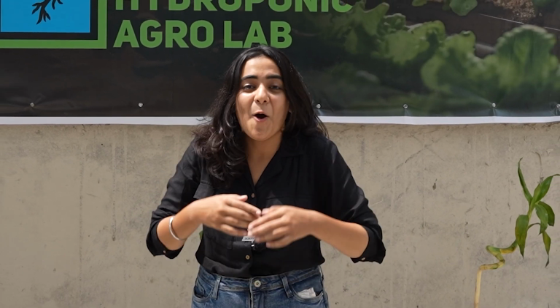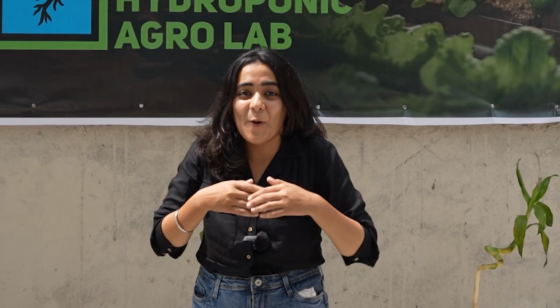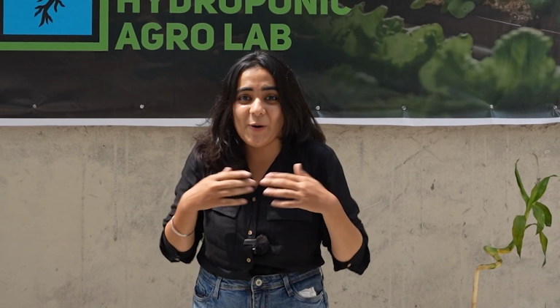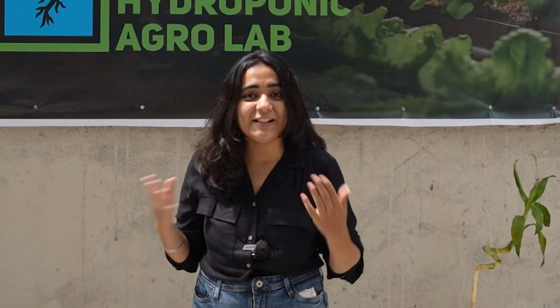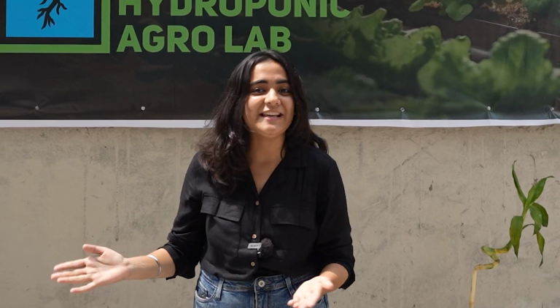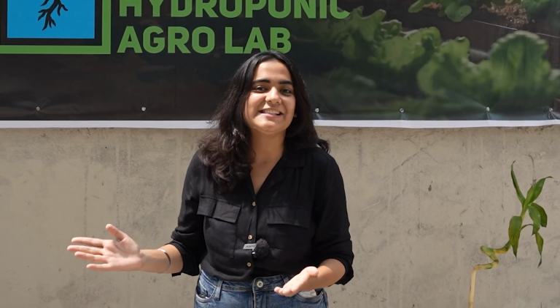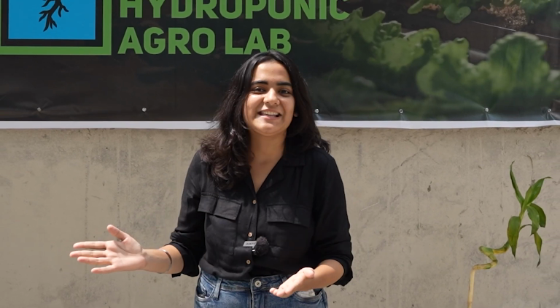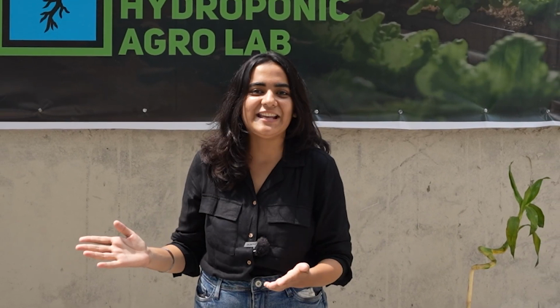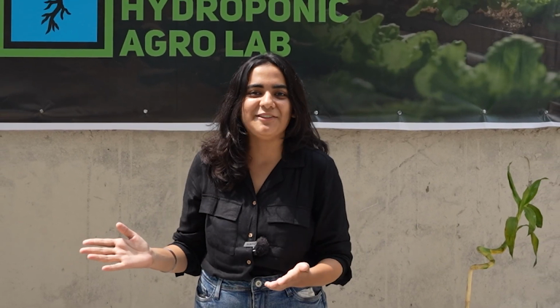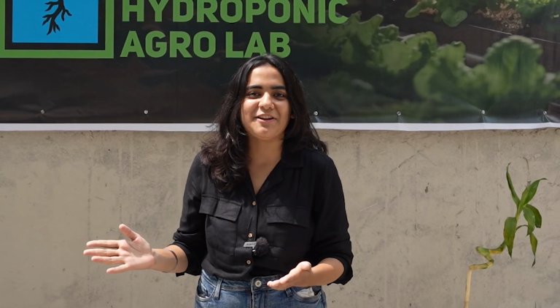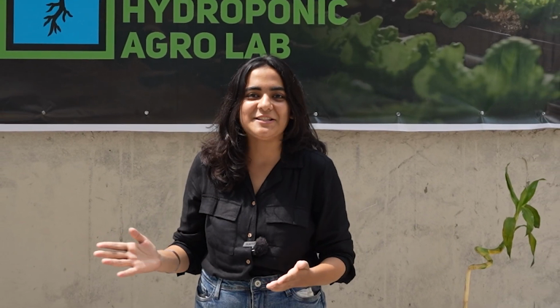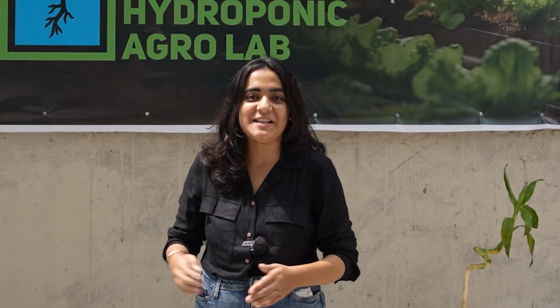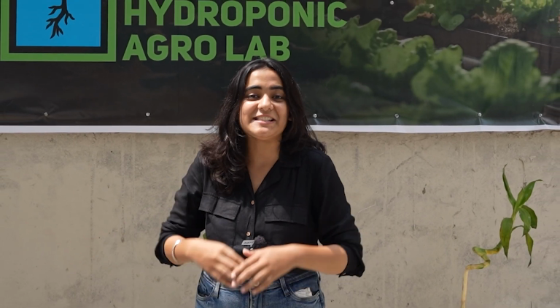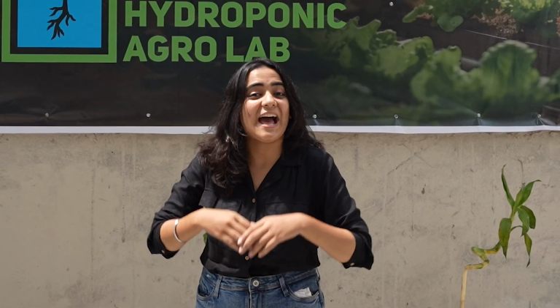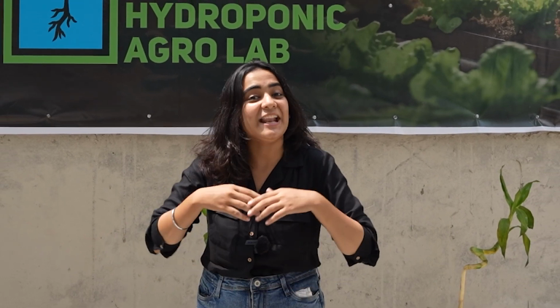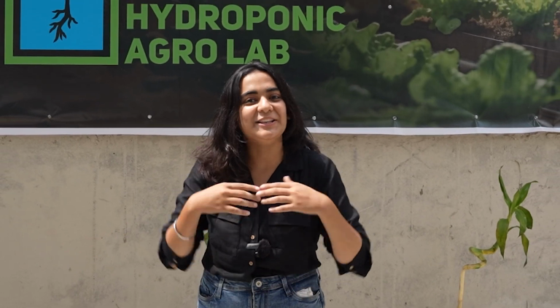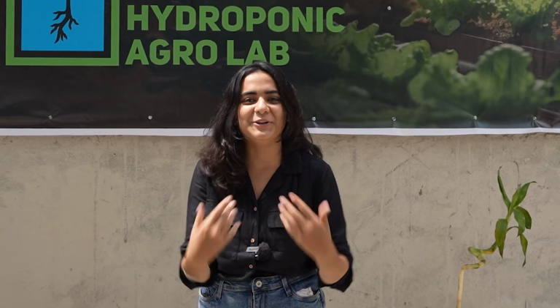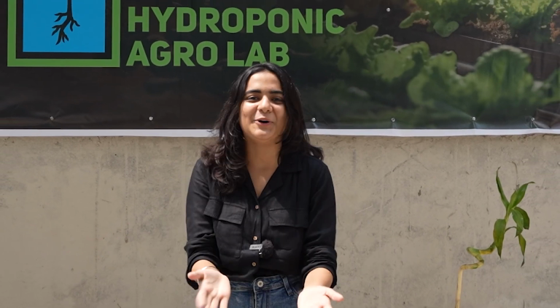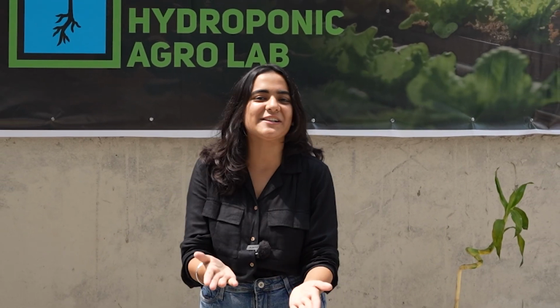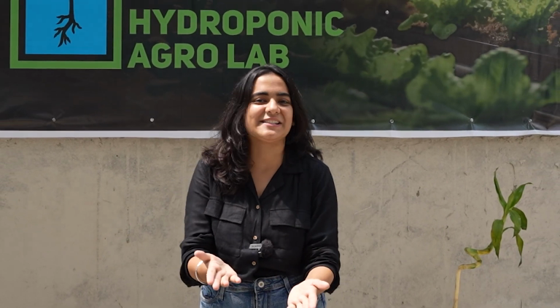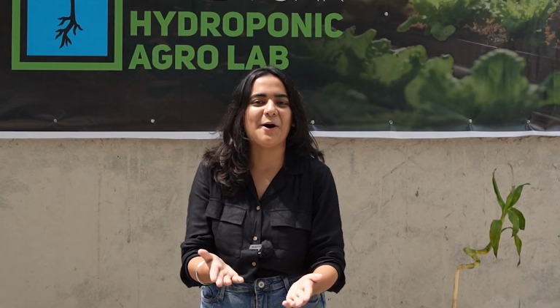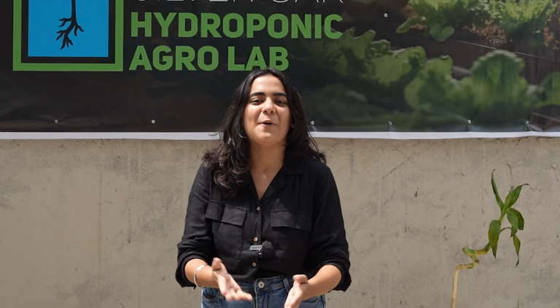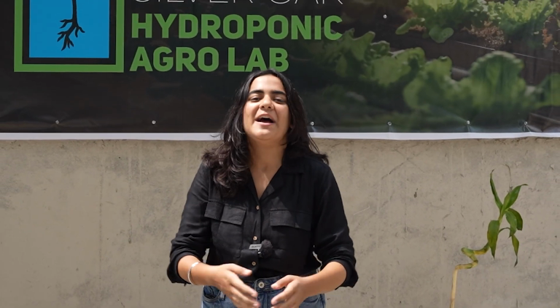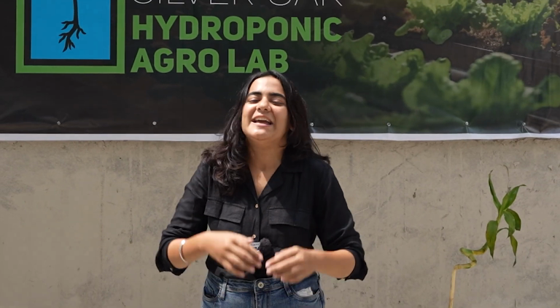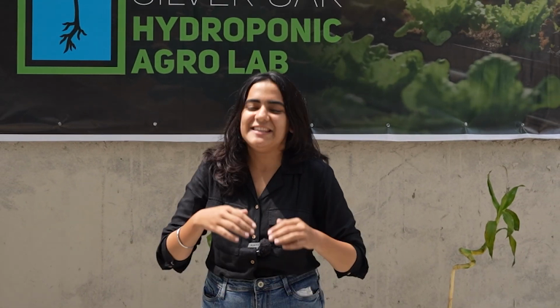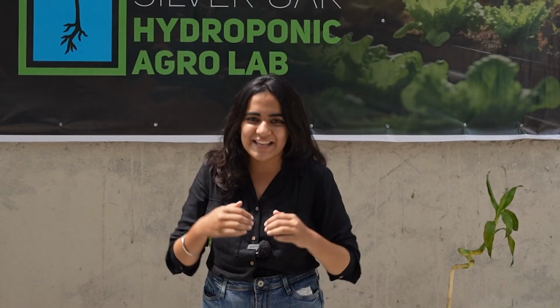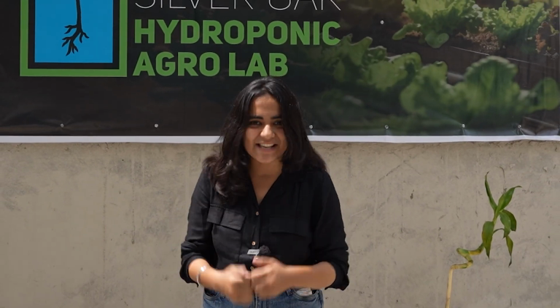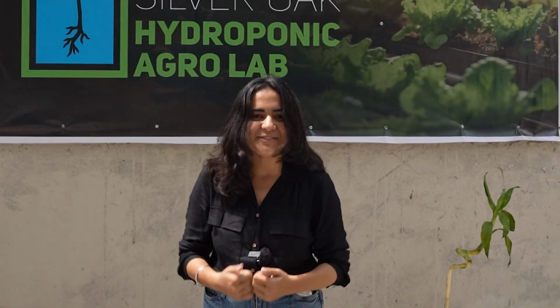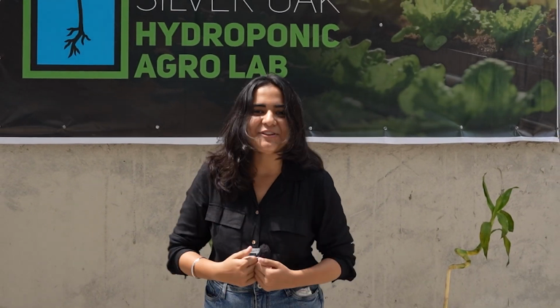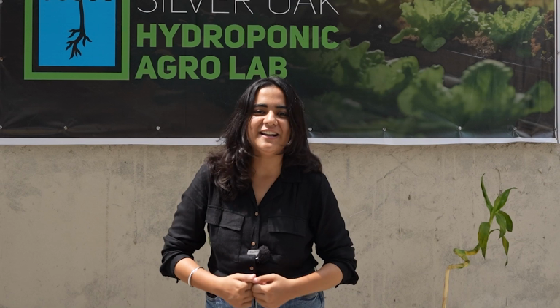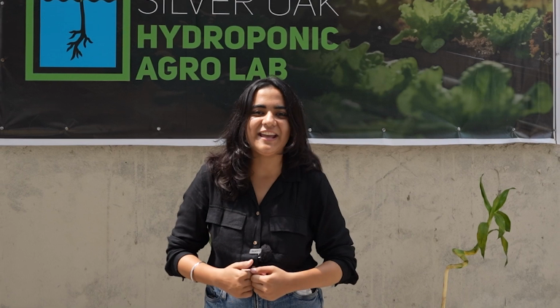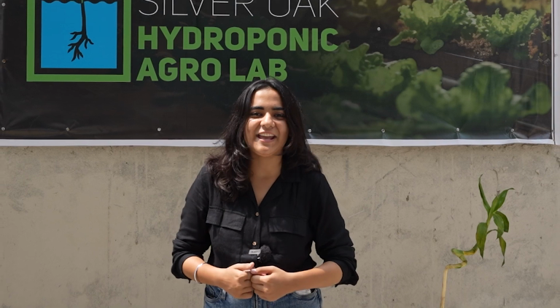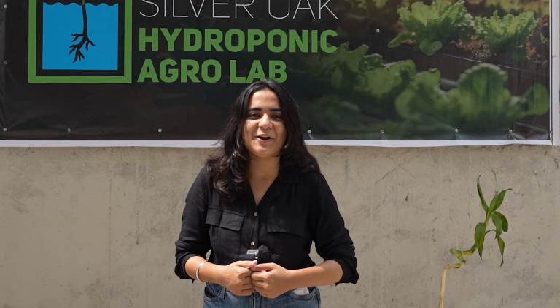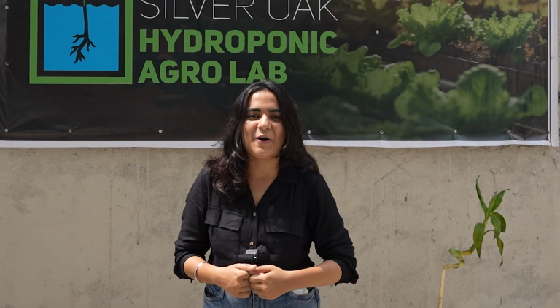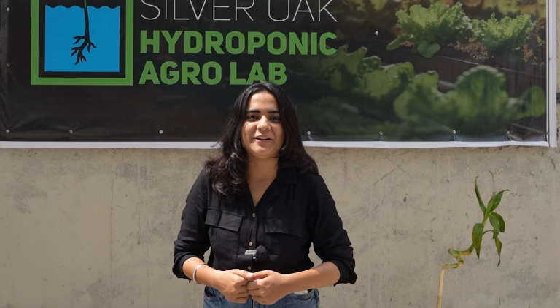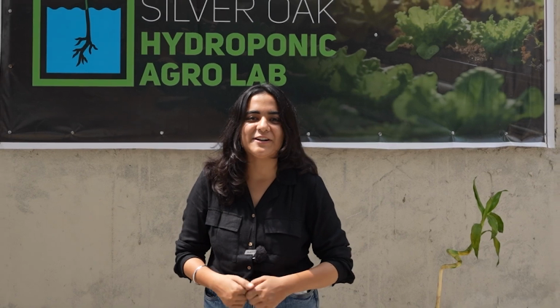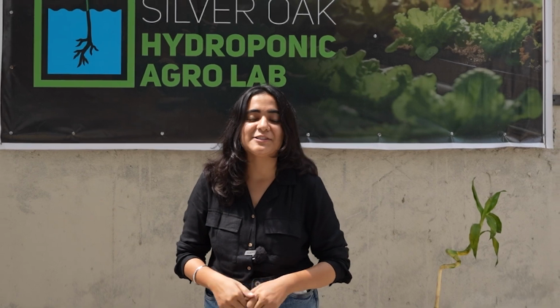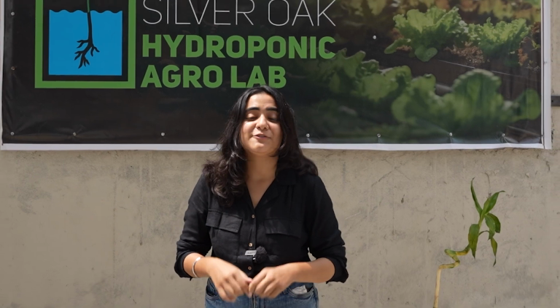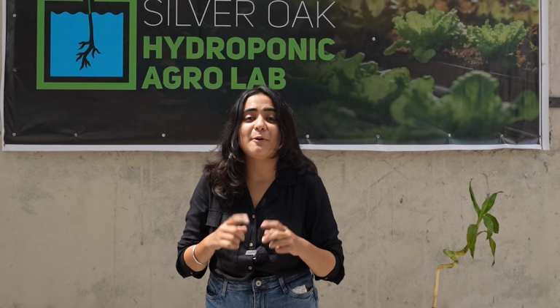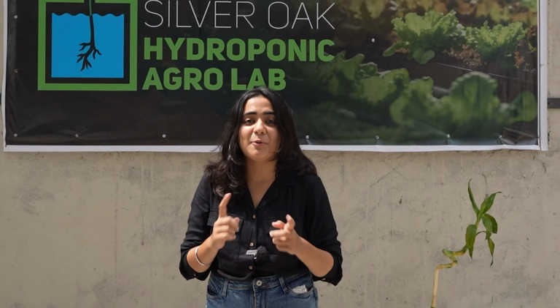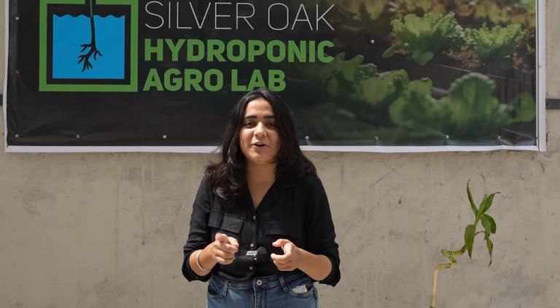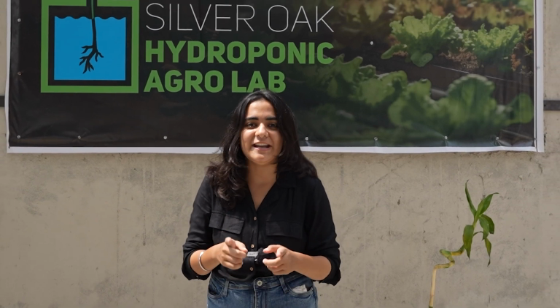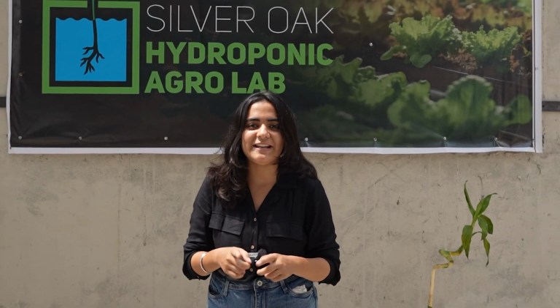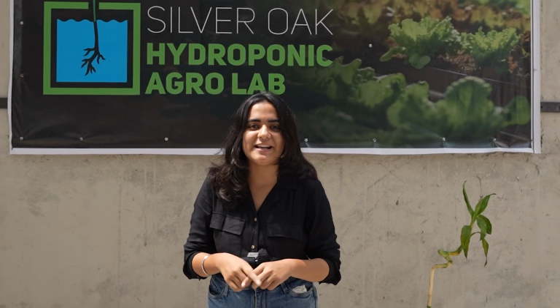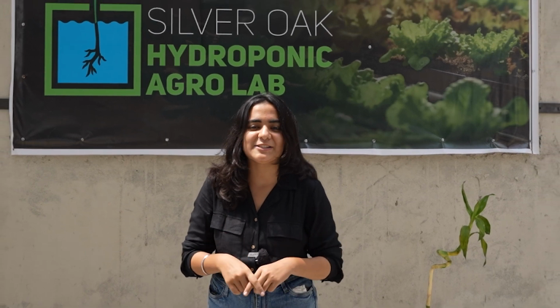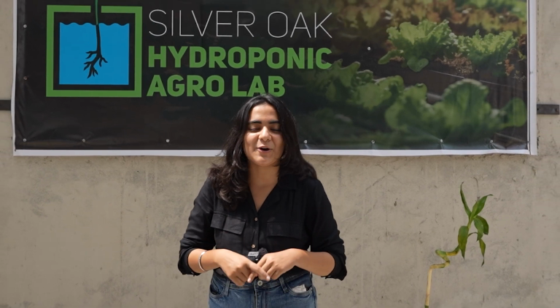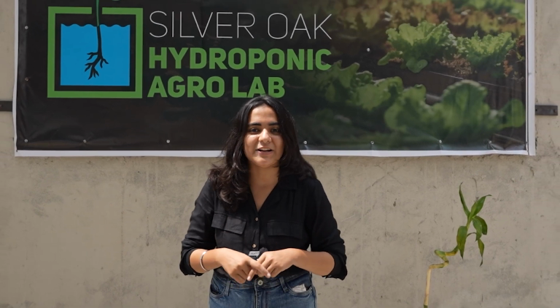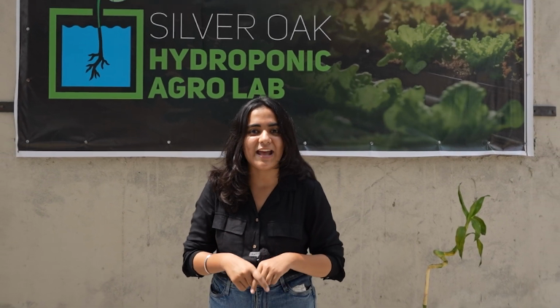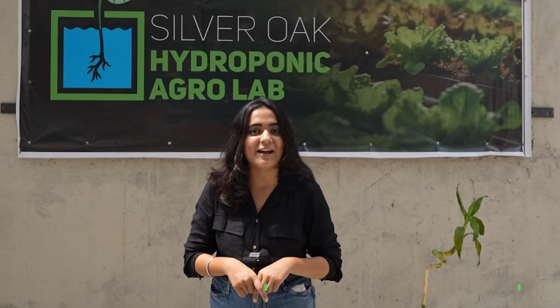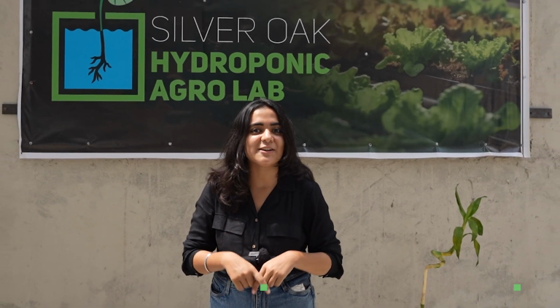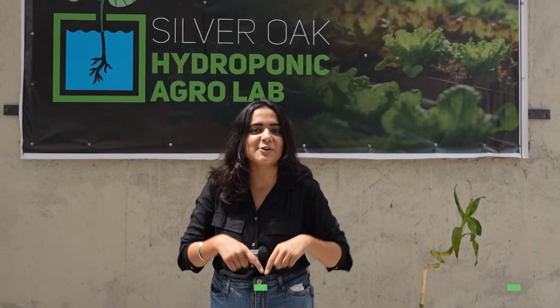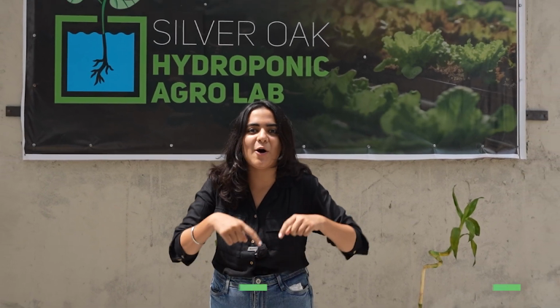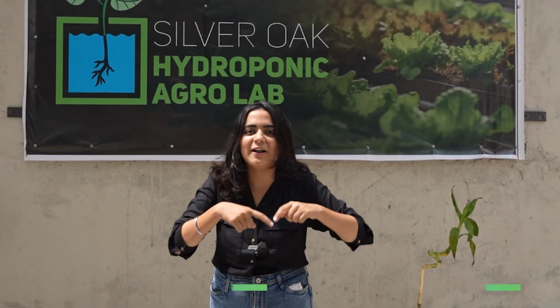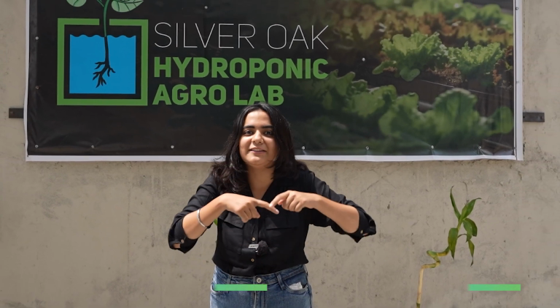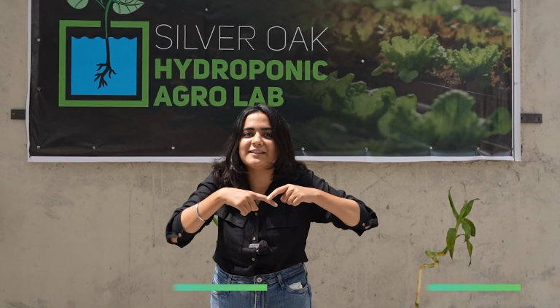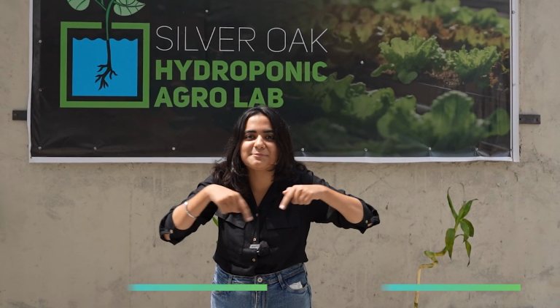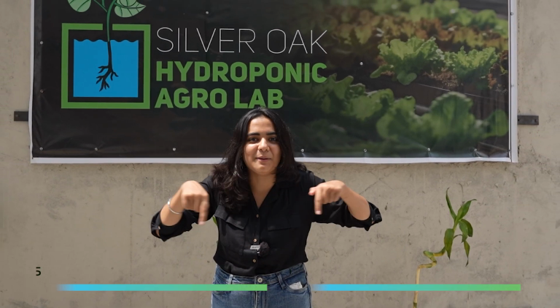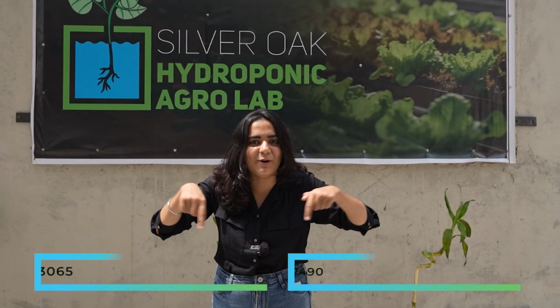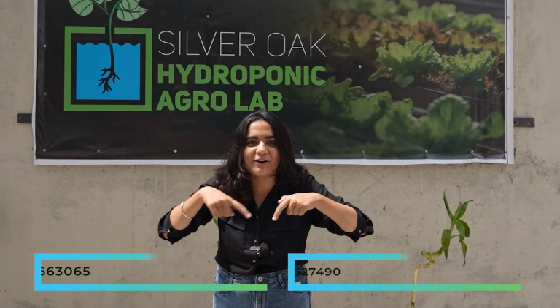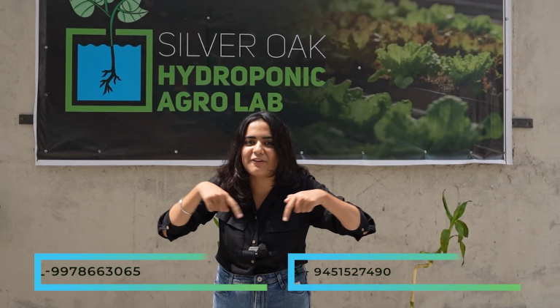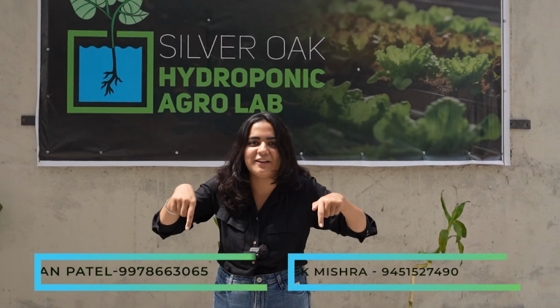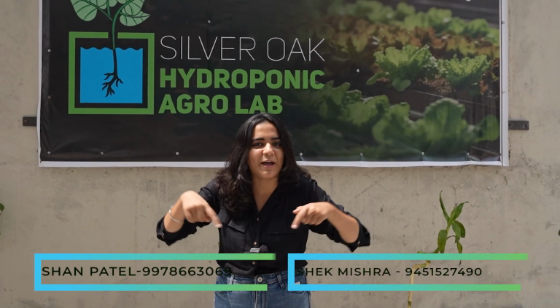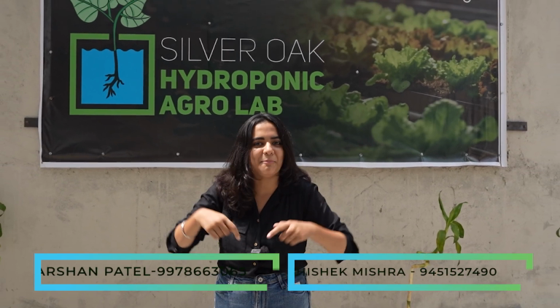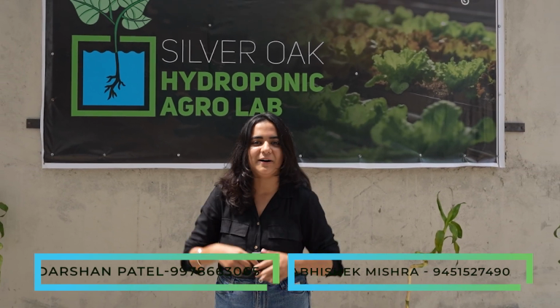And the best part of this entire thing is, all these green veggies are yours now. Yes, we are taking orders. For more details, contact us on the below given number.